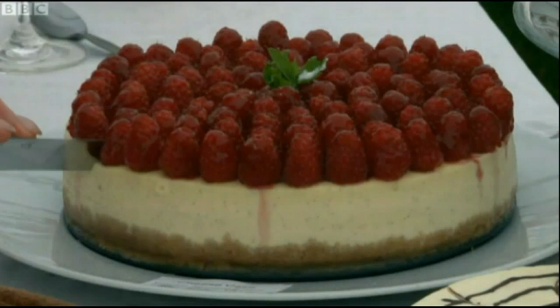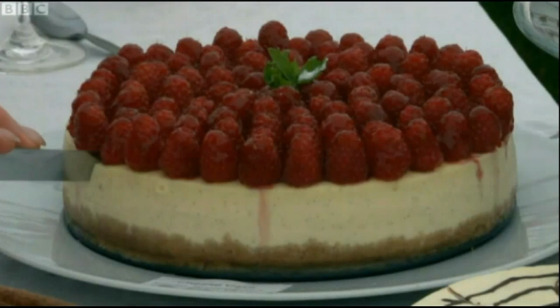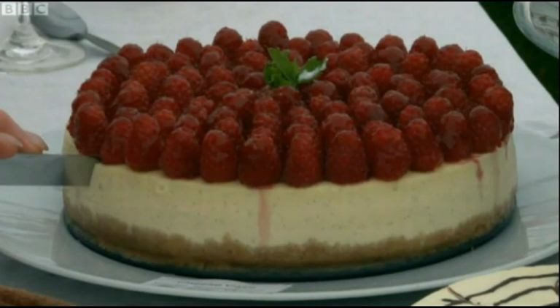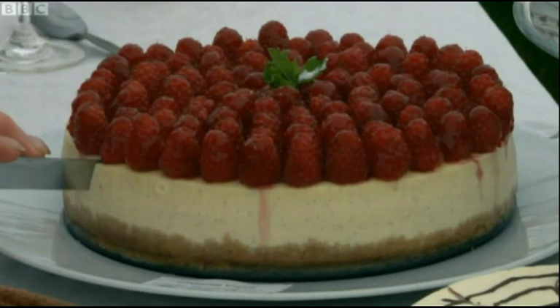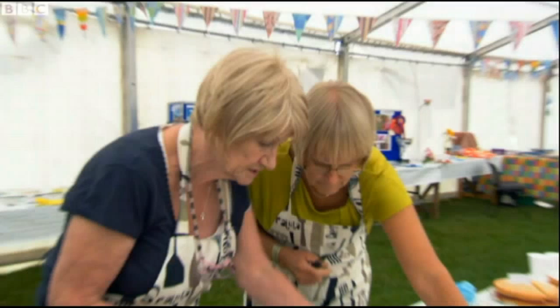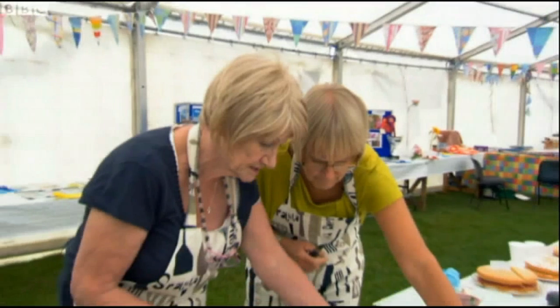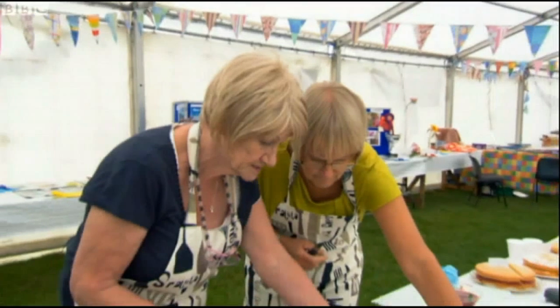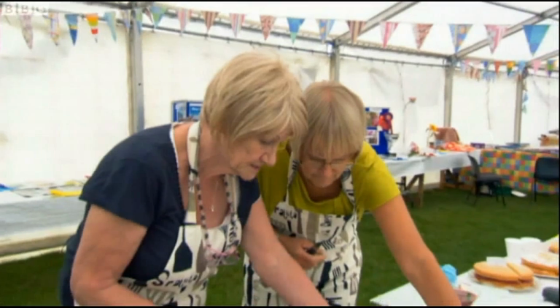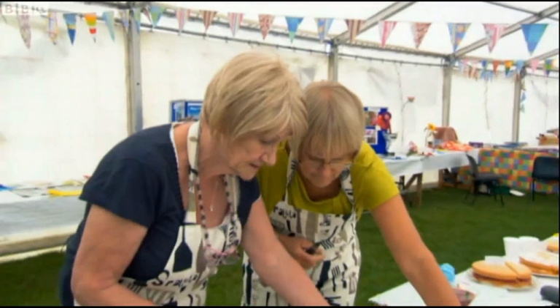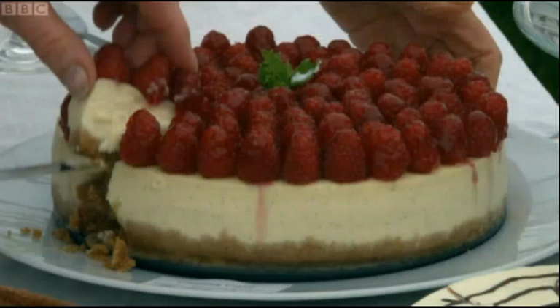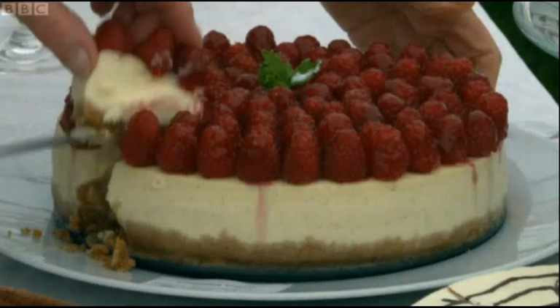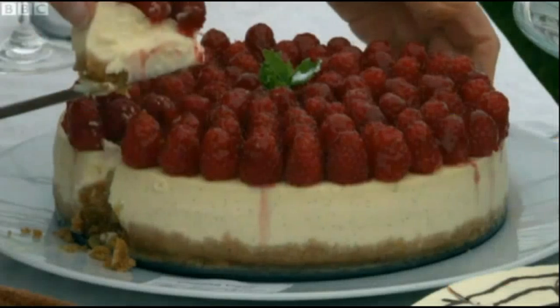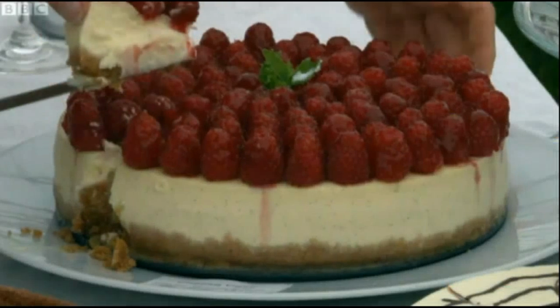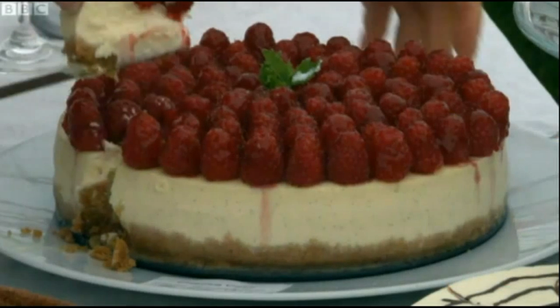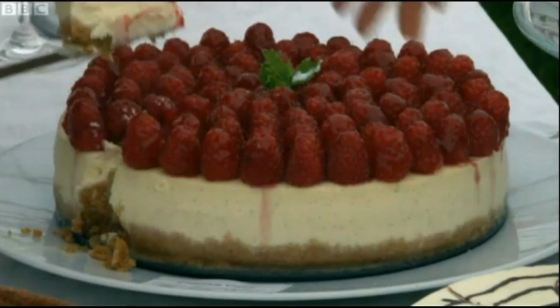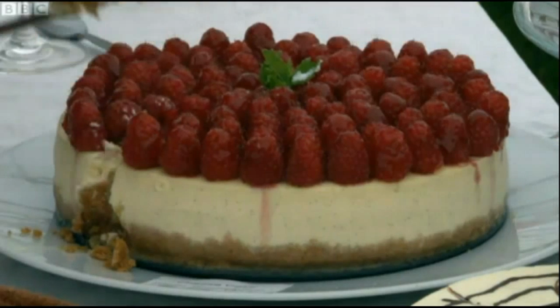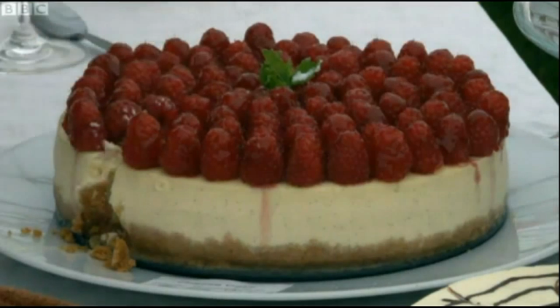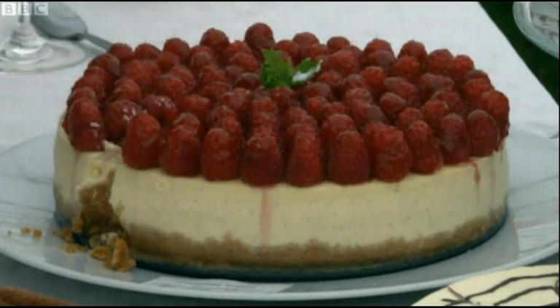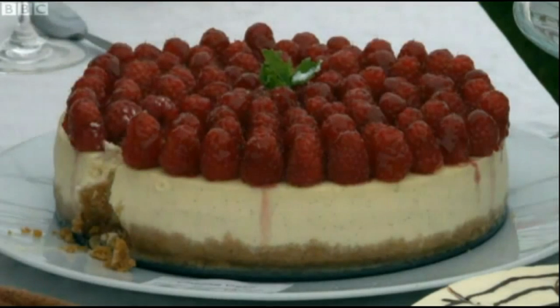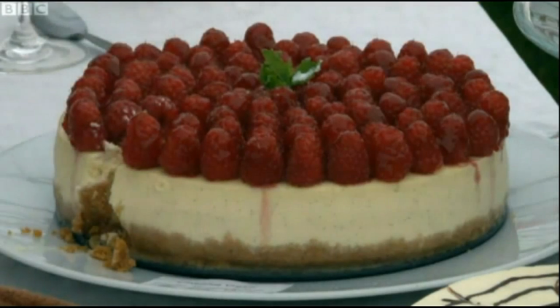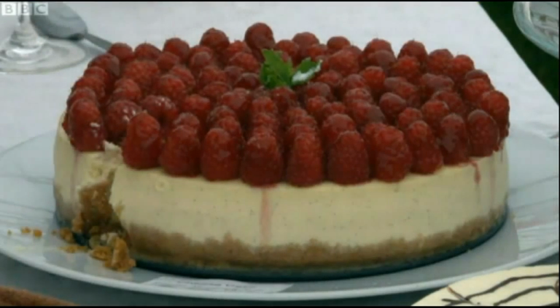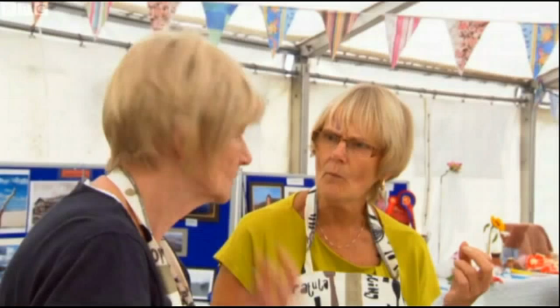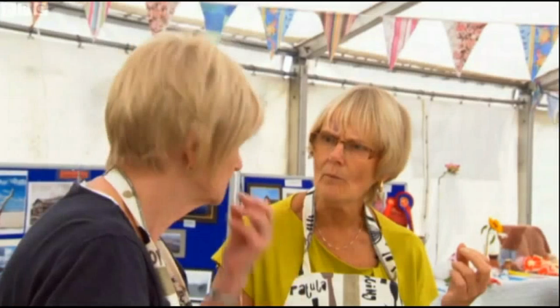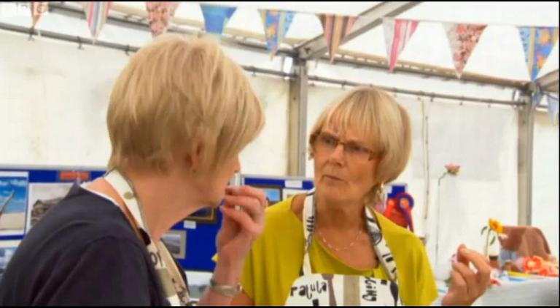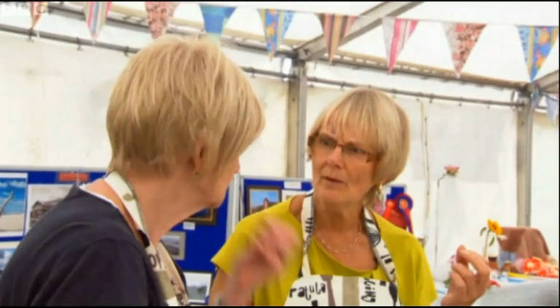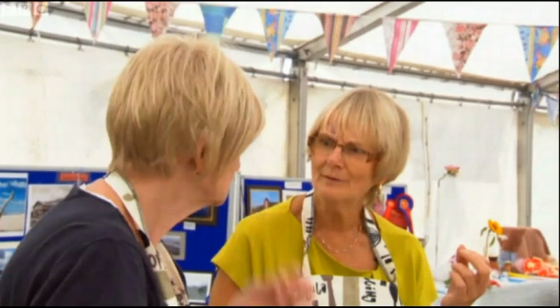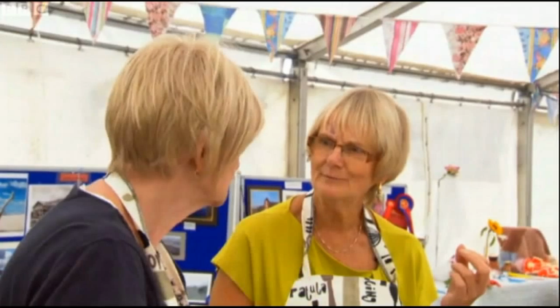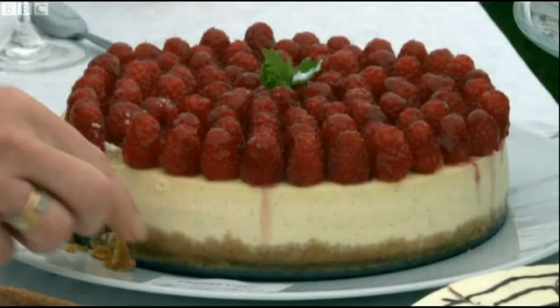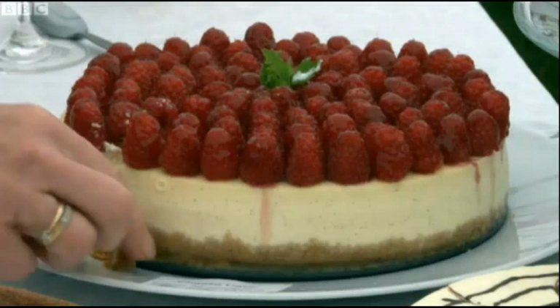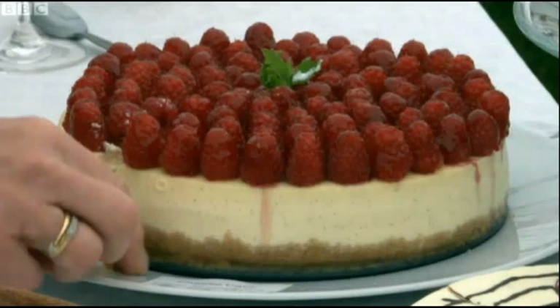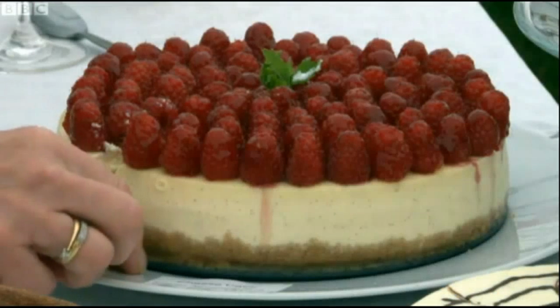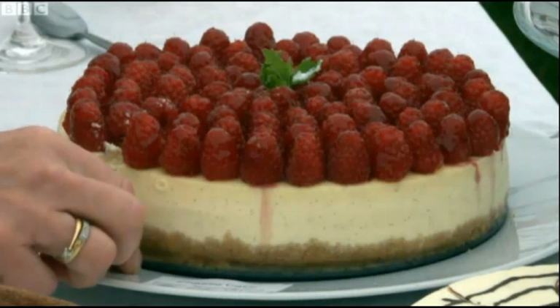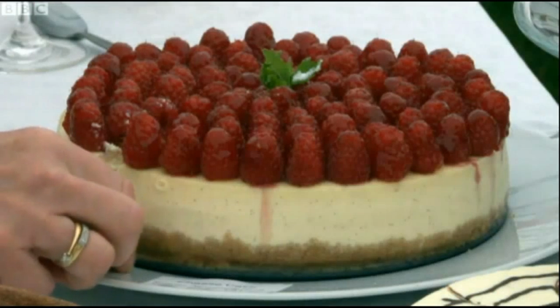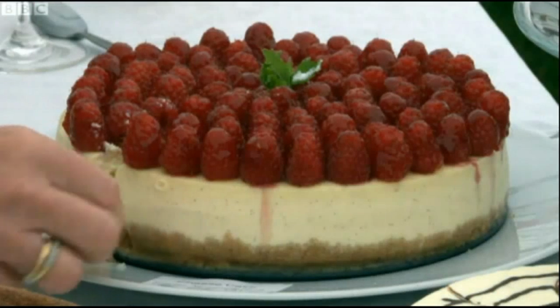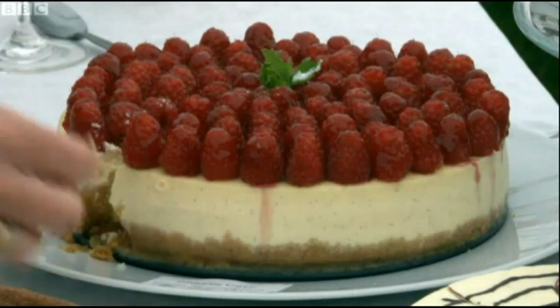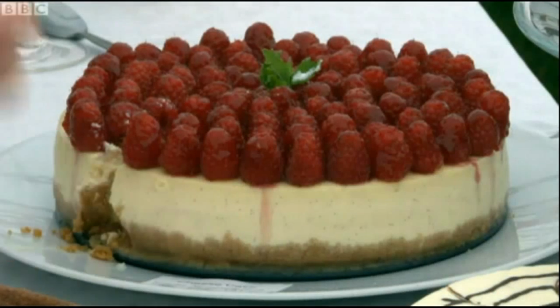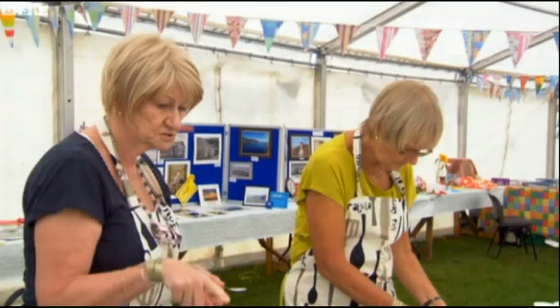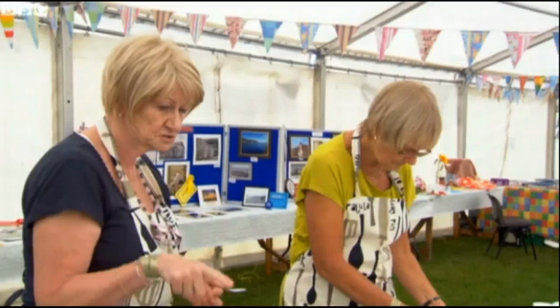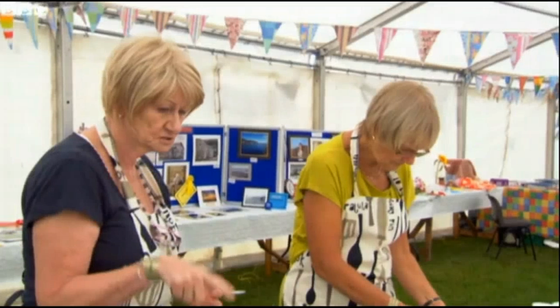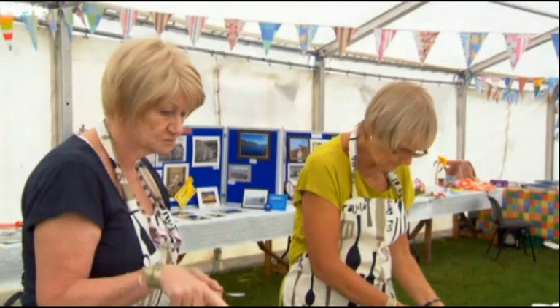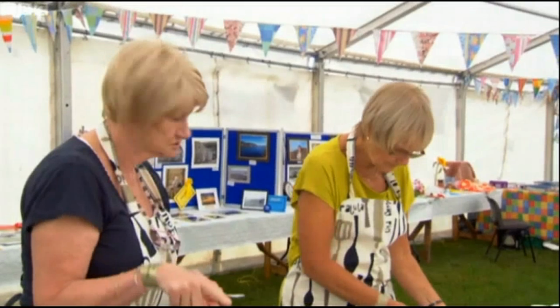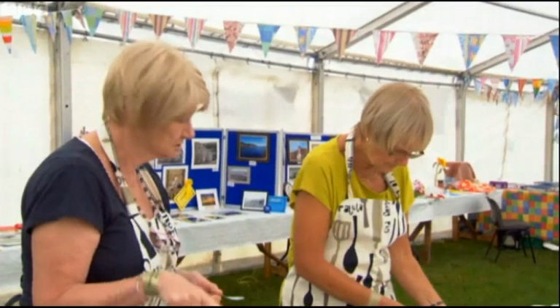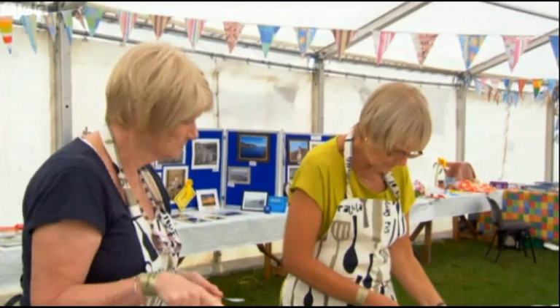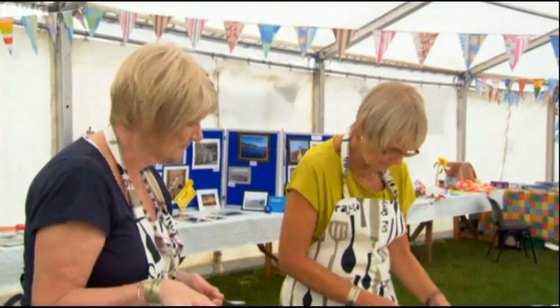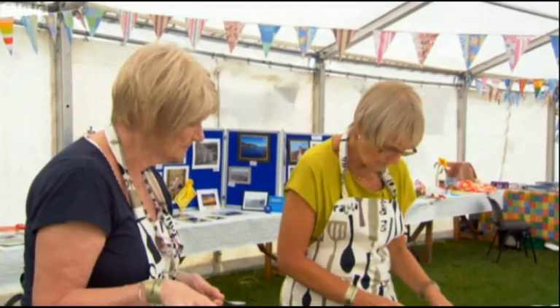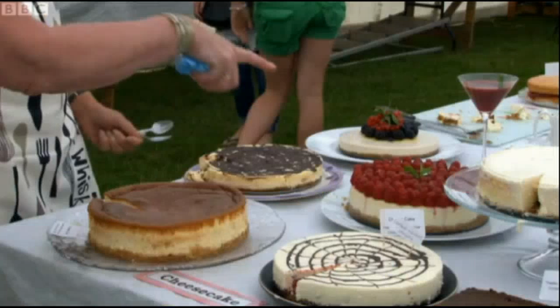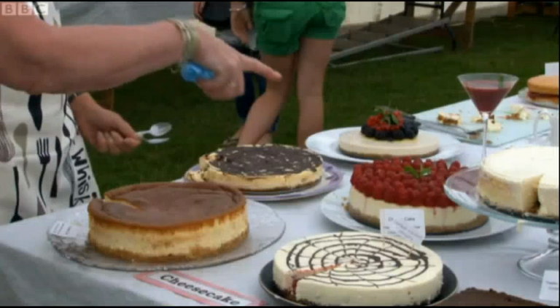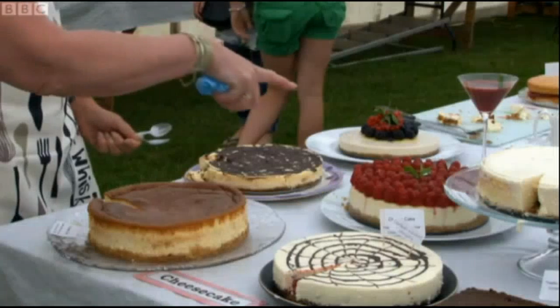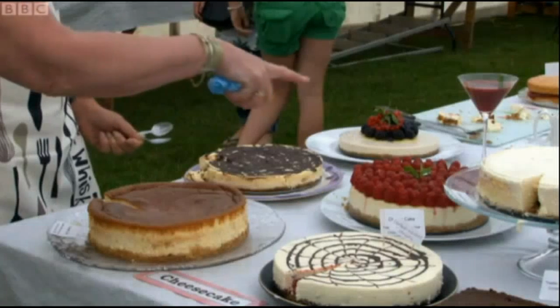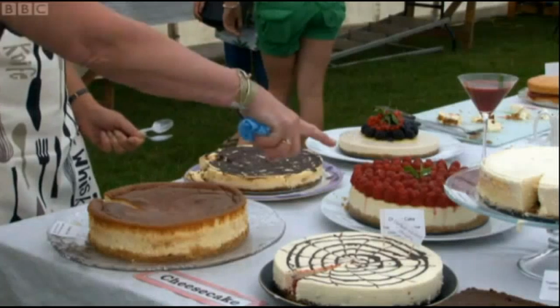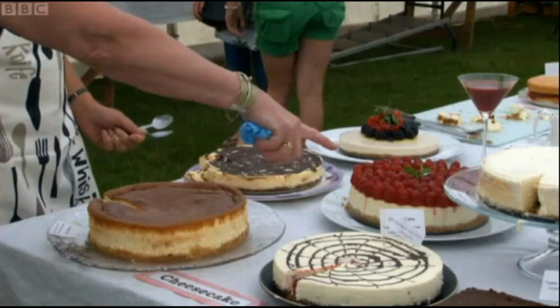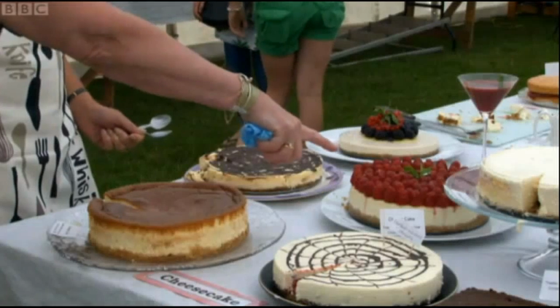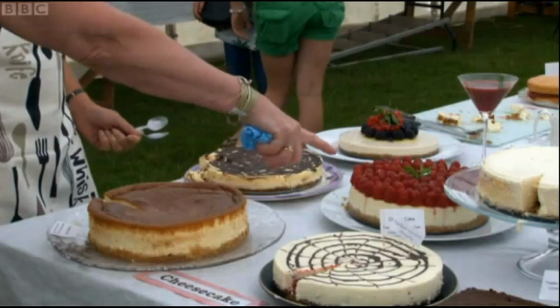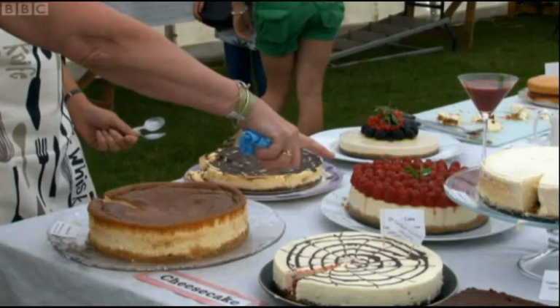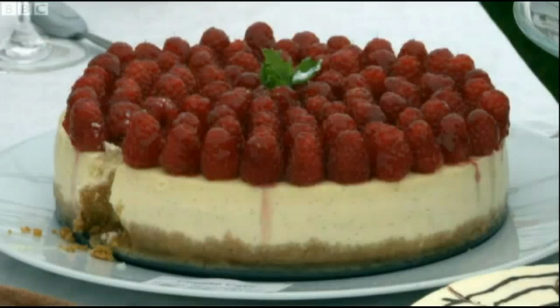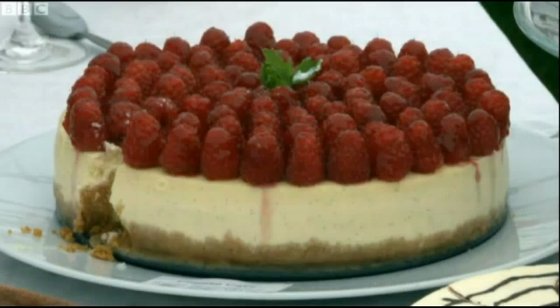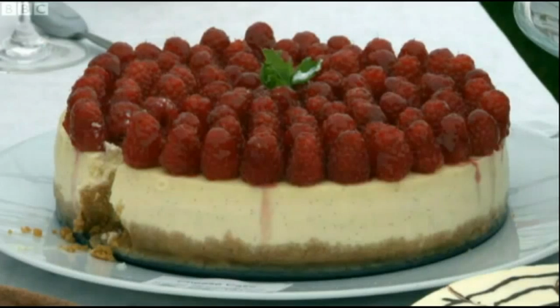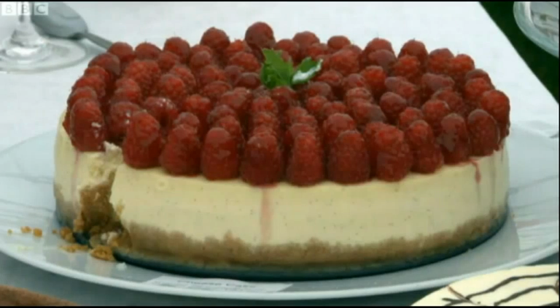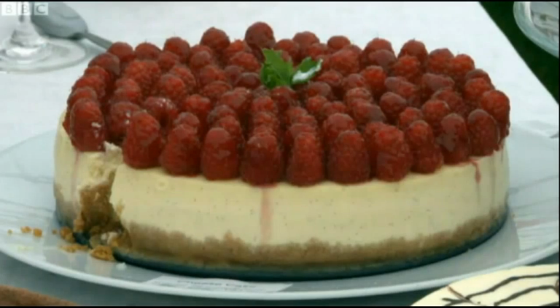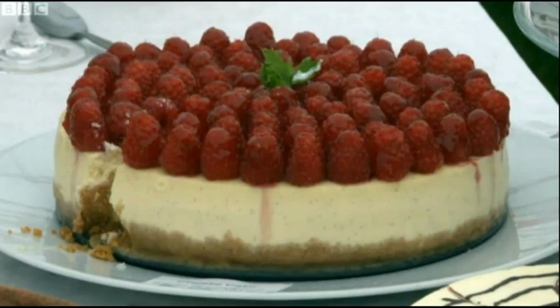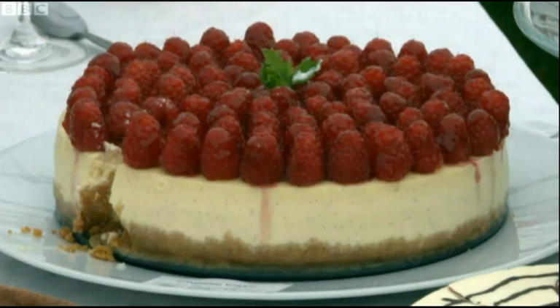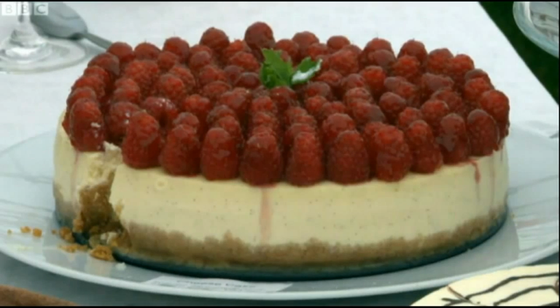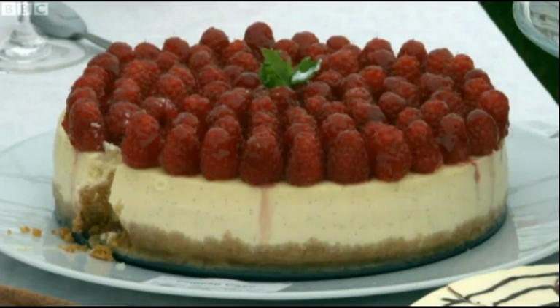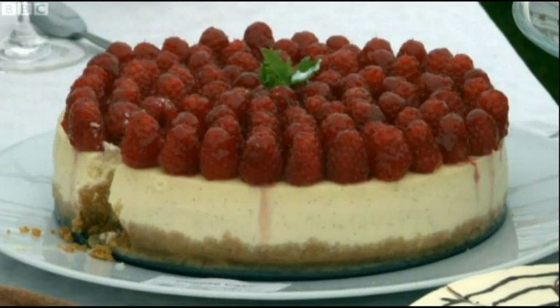It cooks really nicely. It's beautiful. Yeah, she's done a good job there. Enough to crown her a champion?